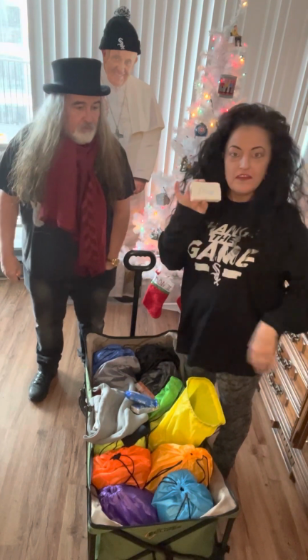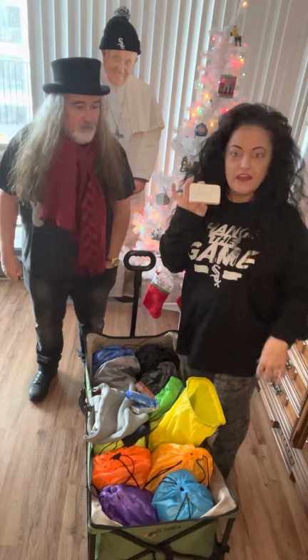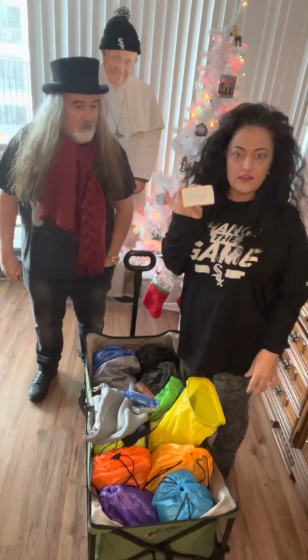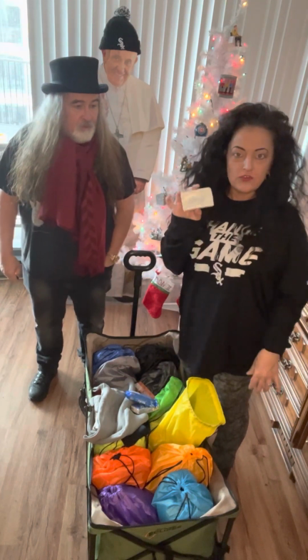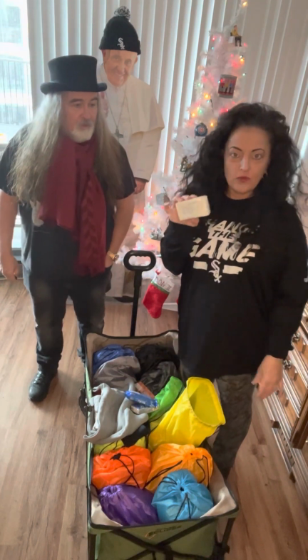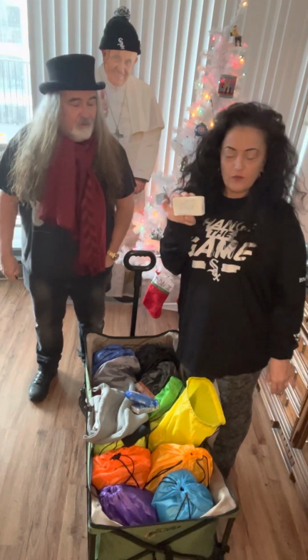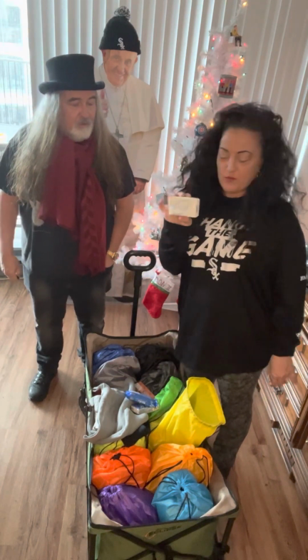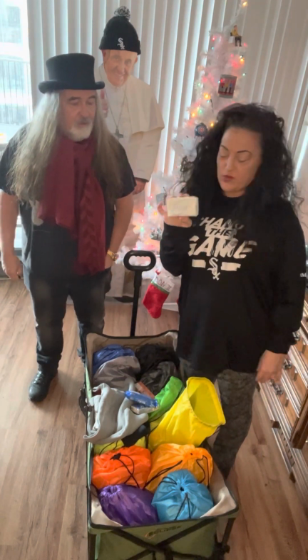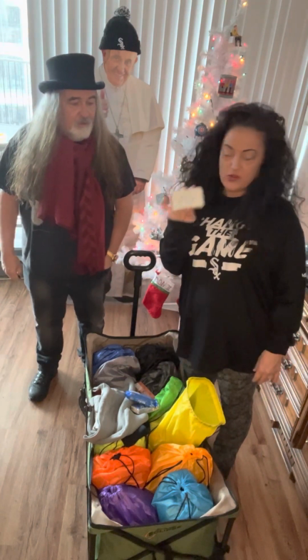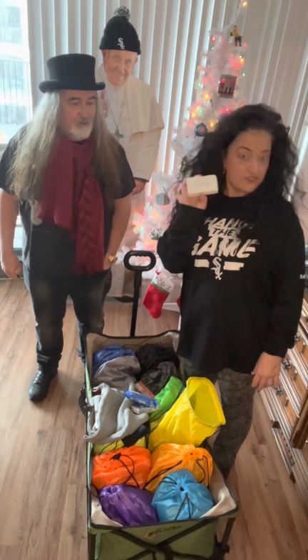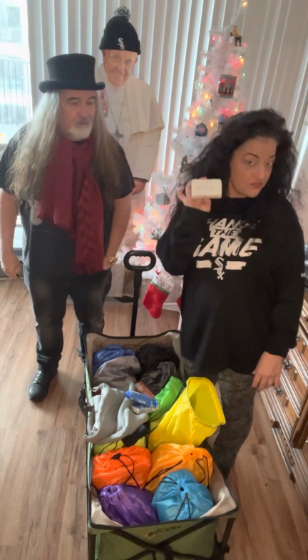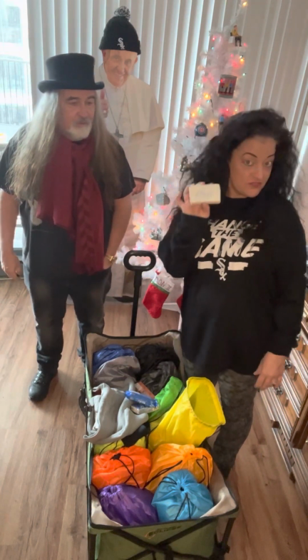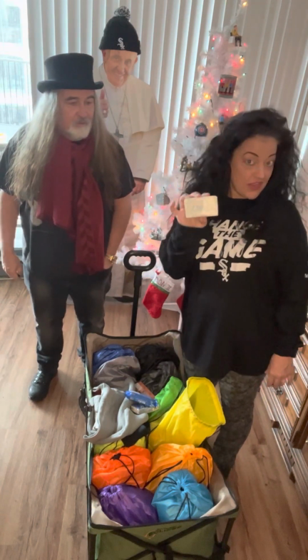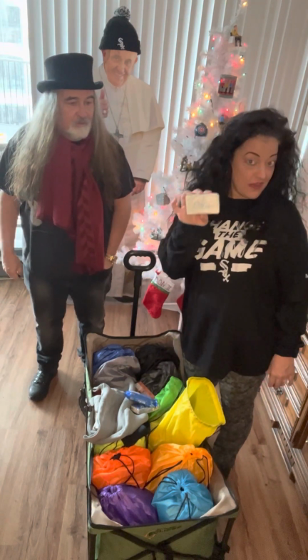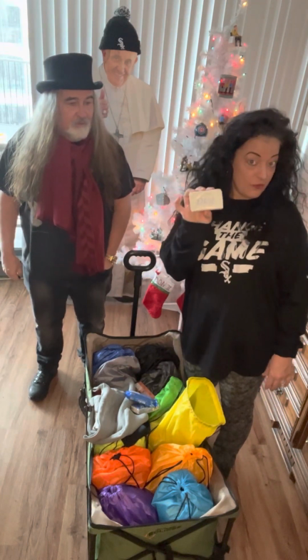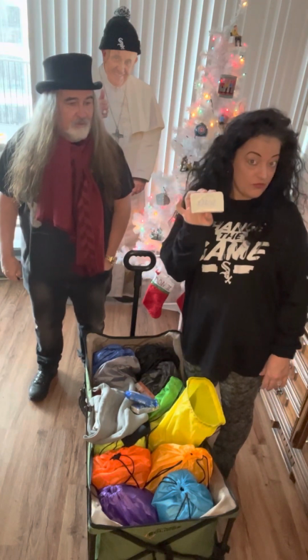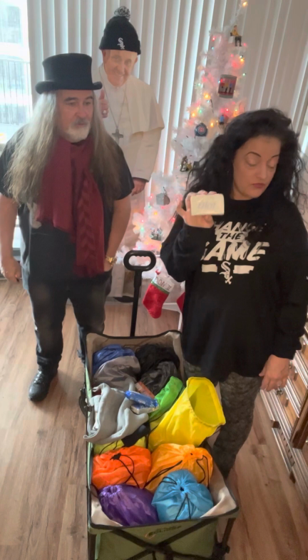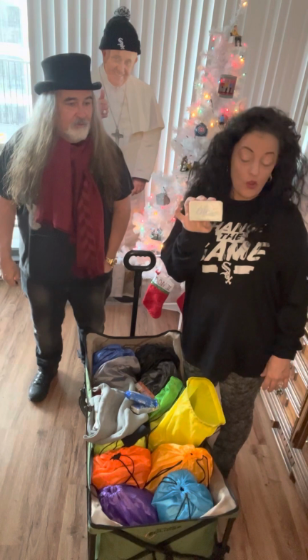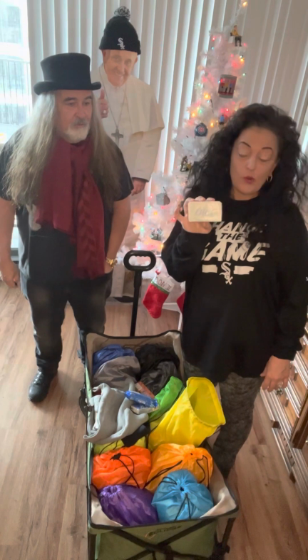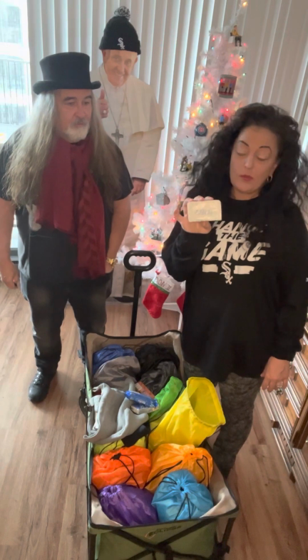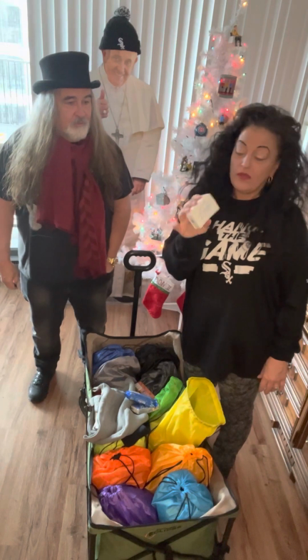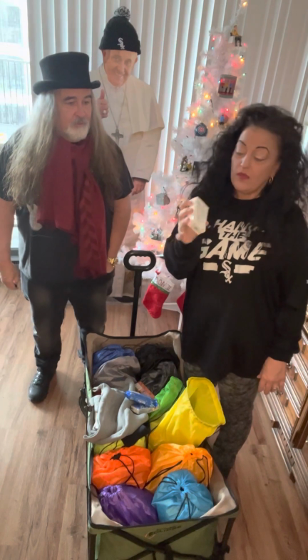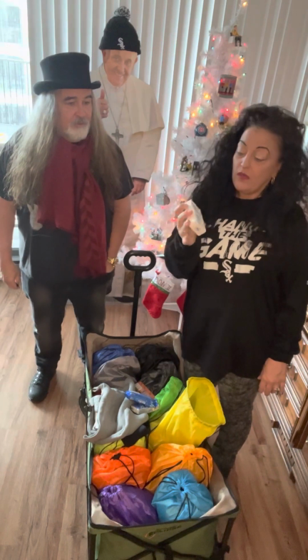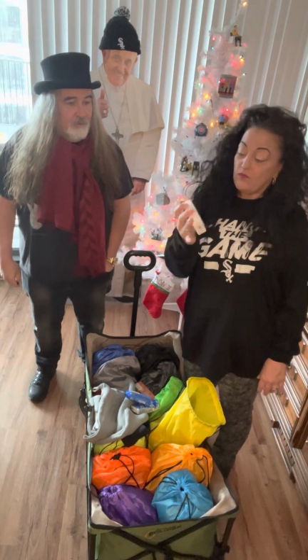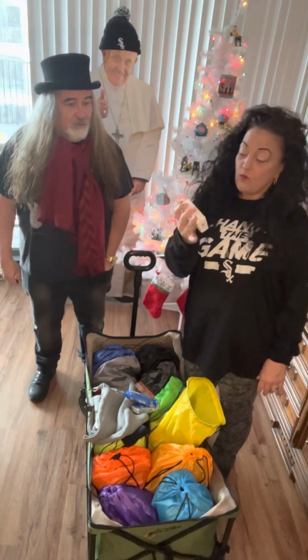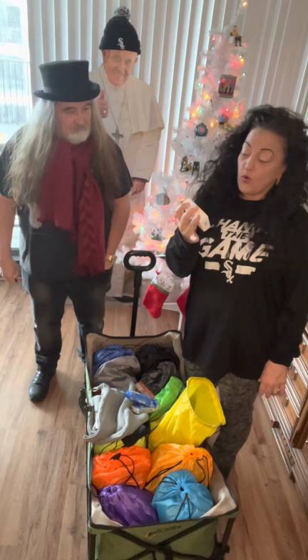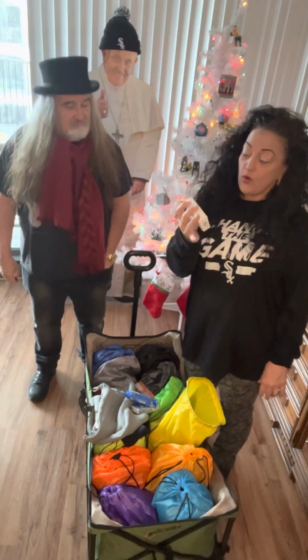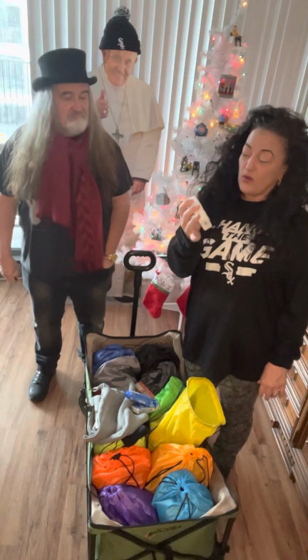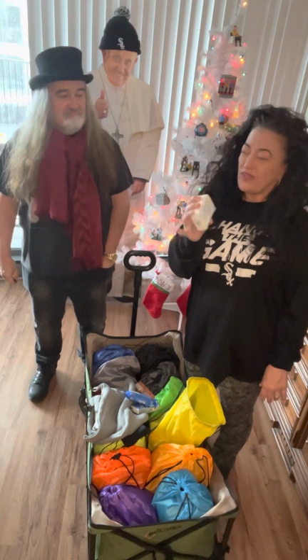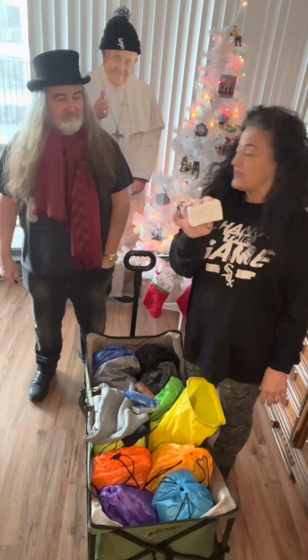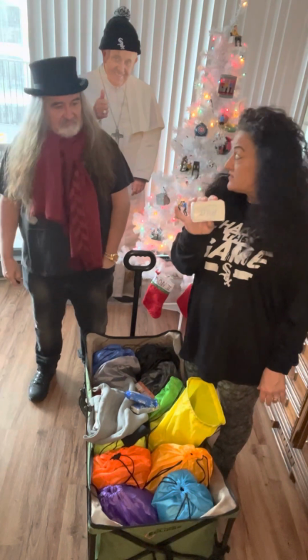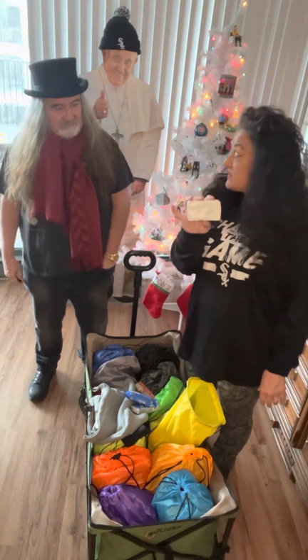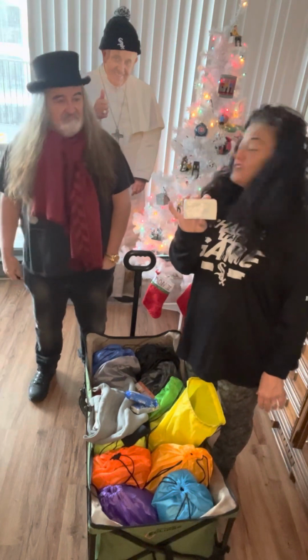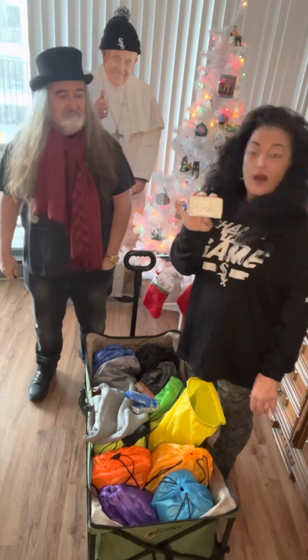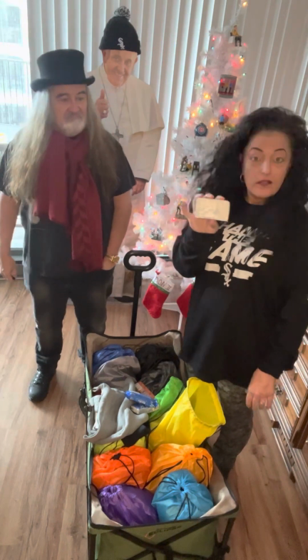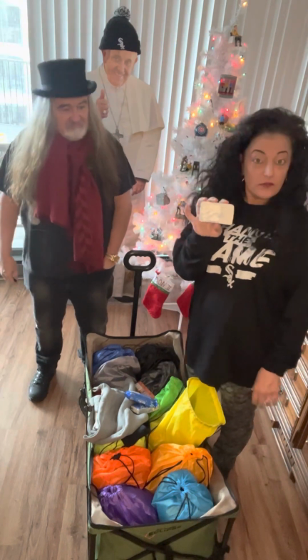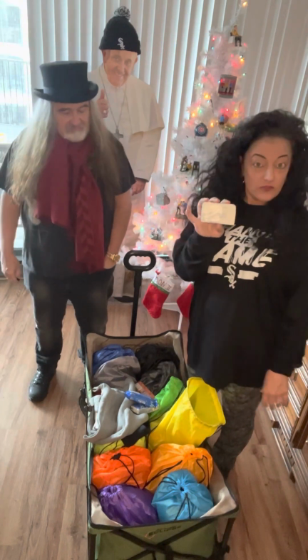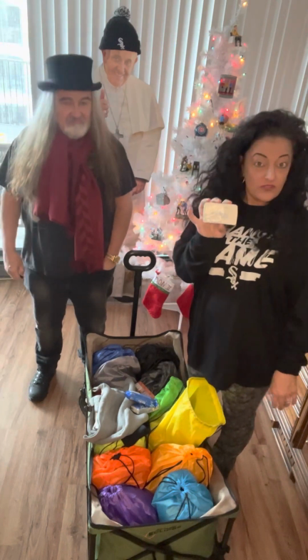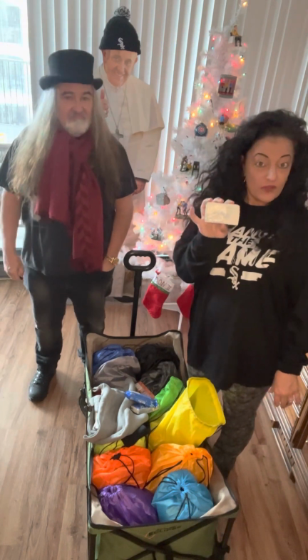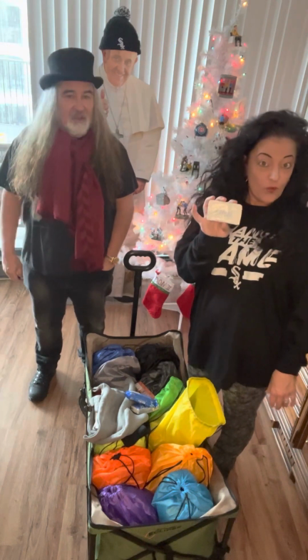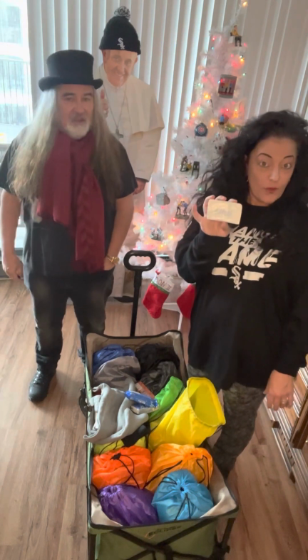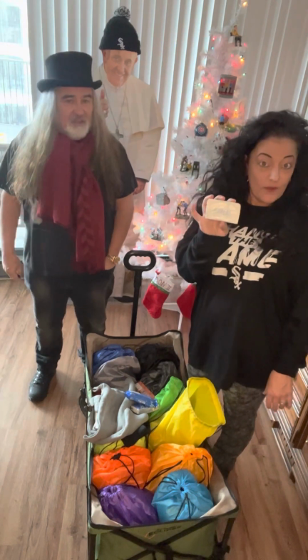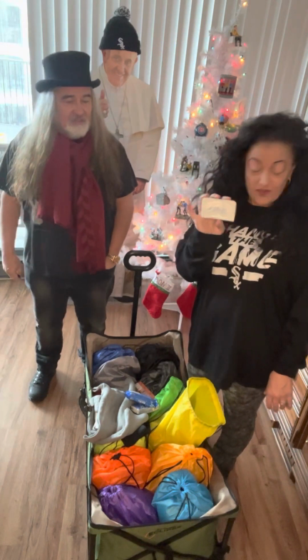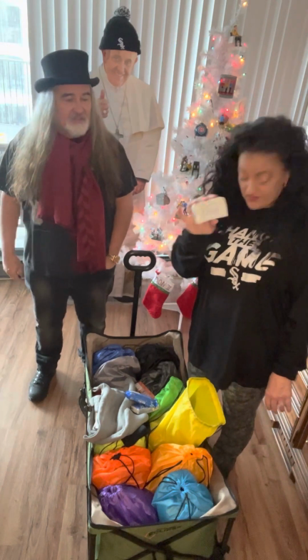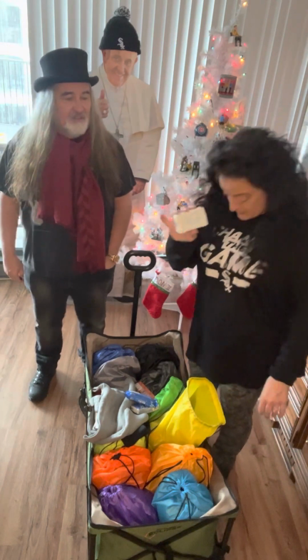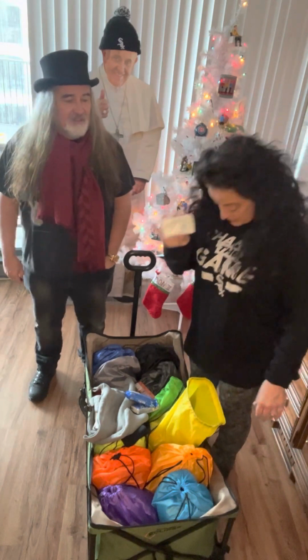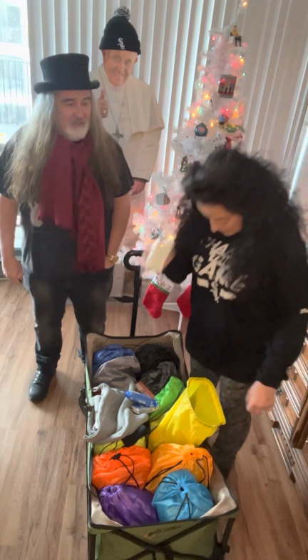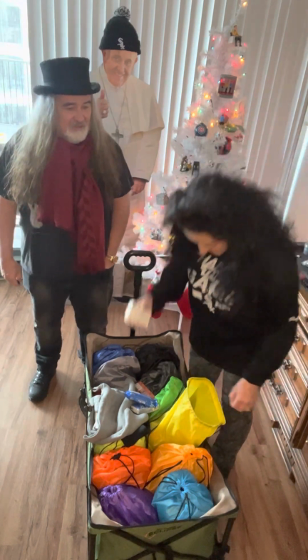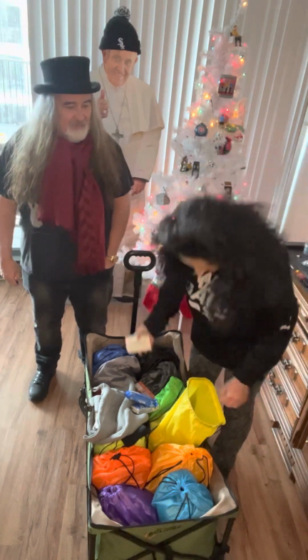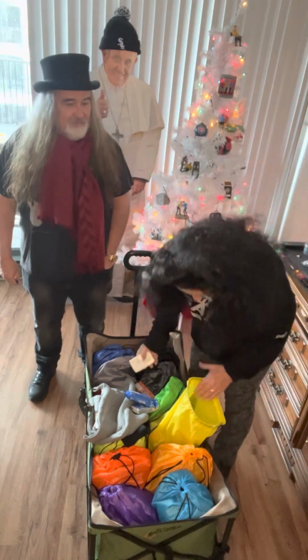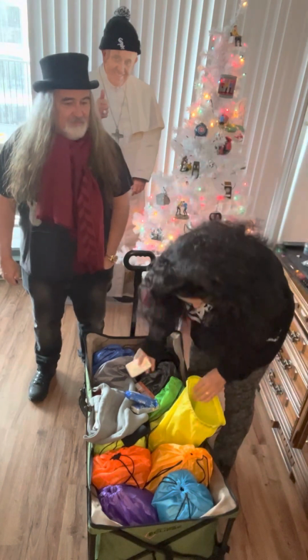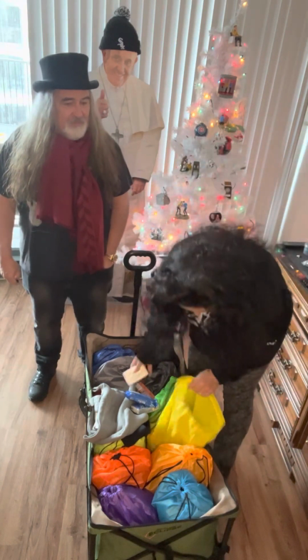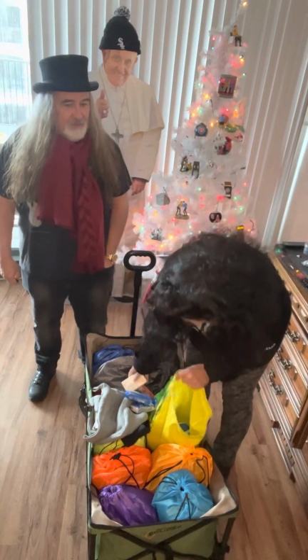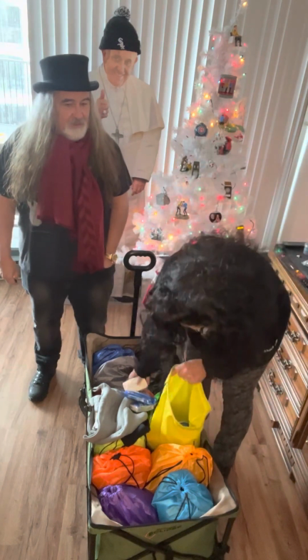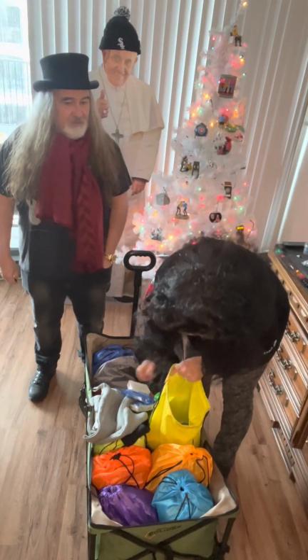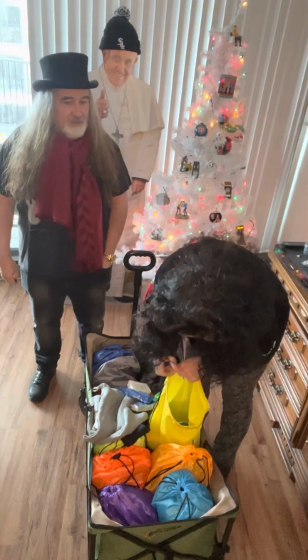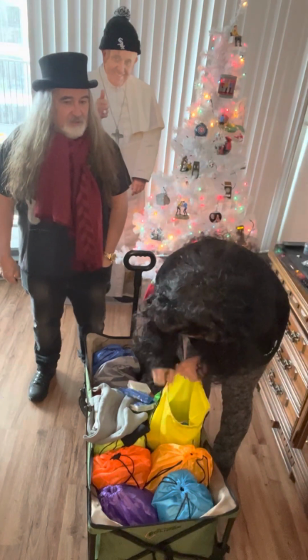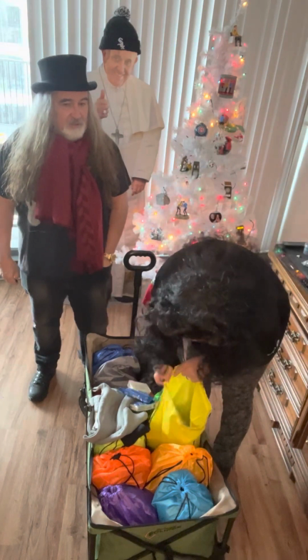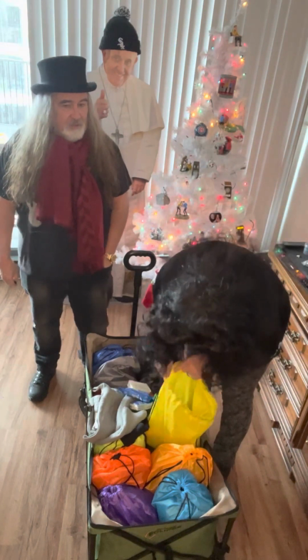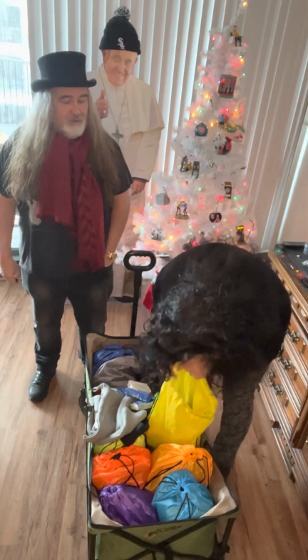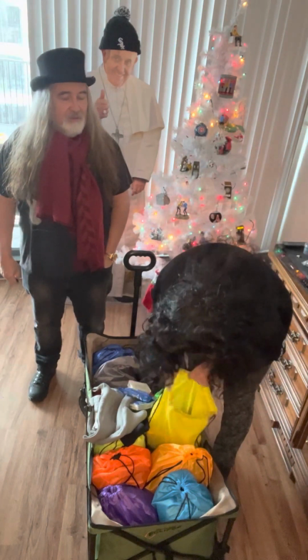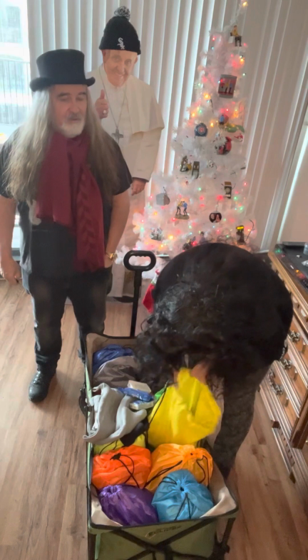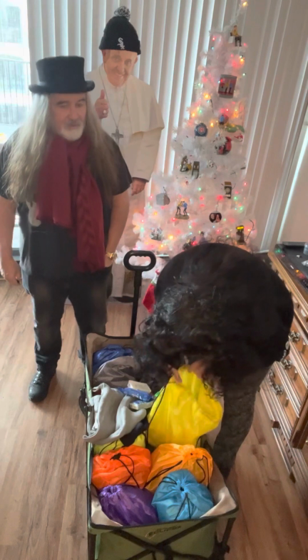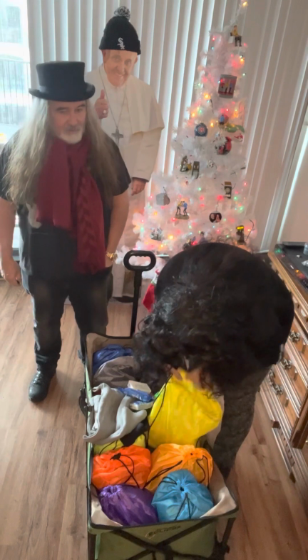And this was my best deal — I got 12 bars of Dial soap for about six dollars.